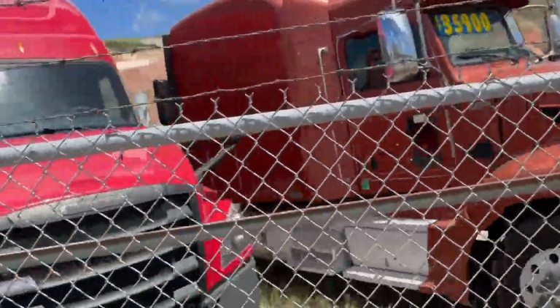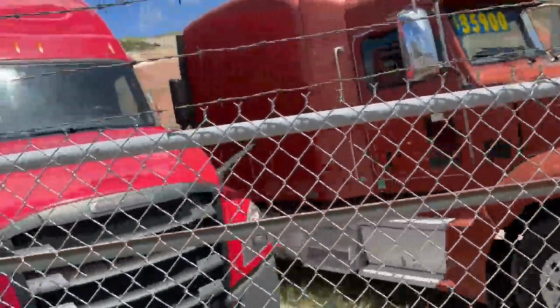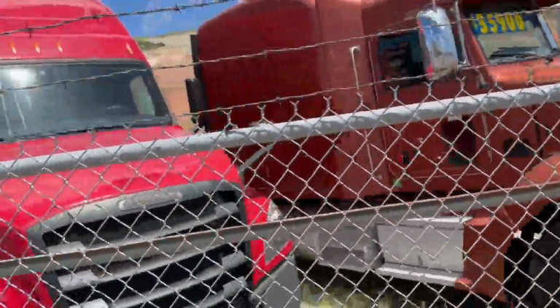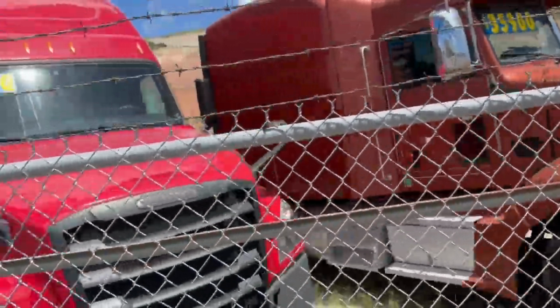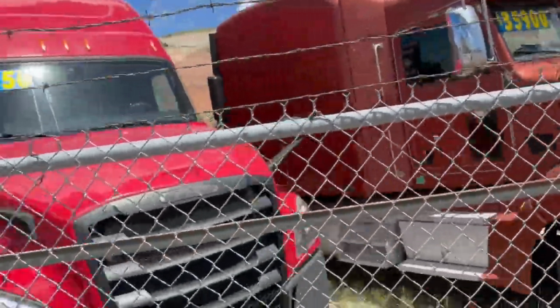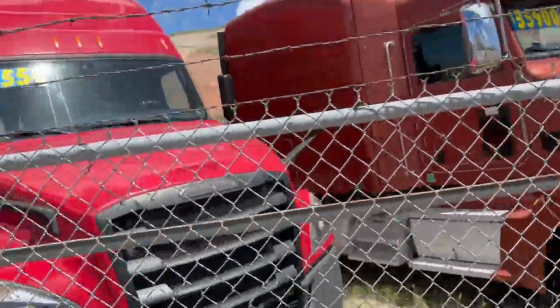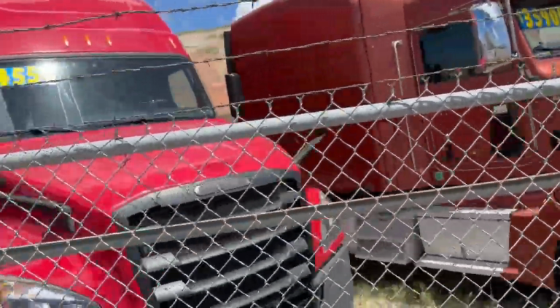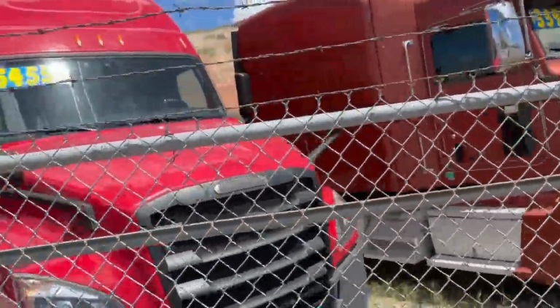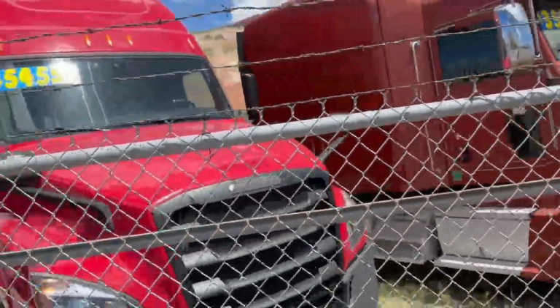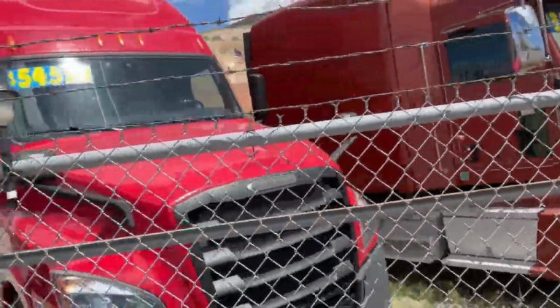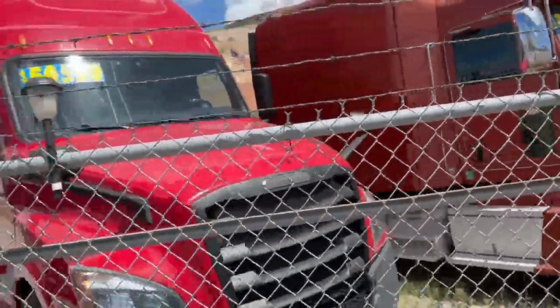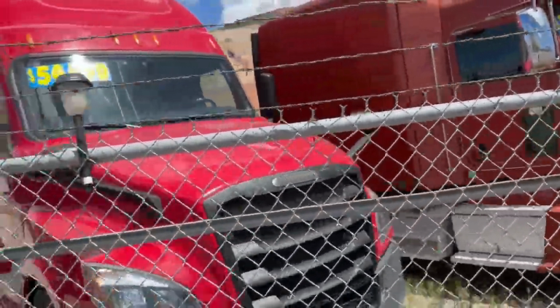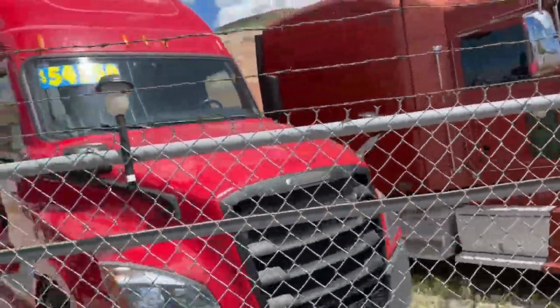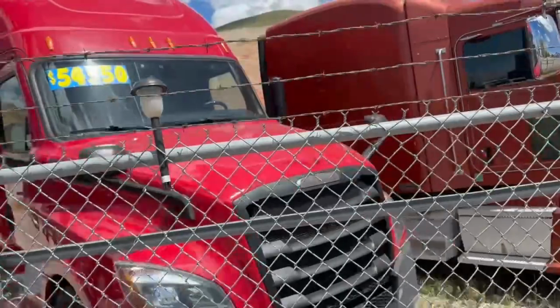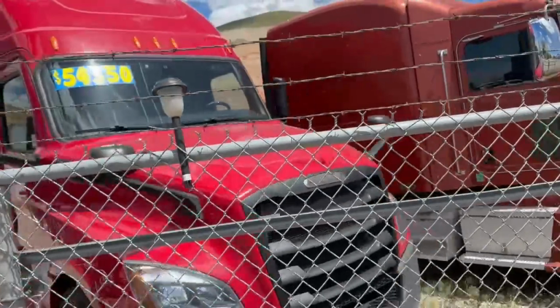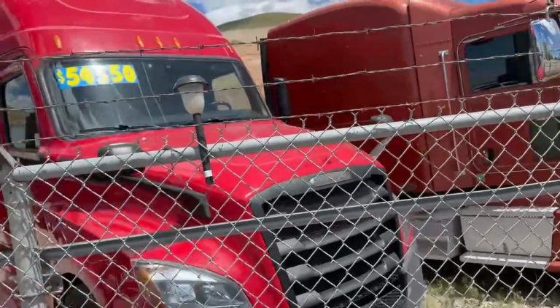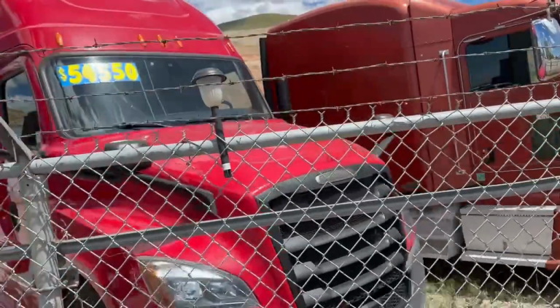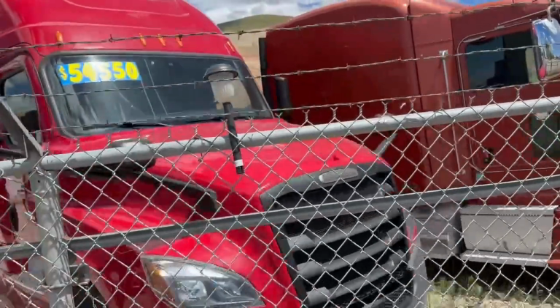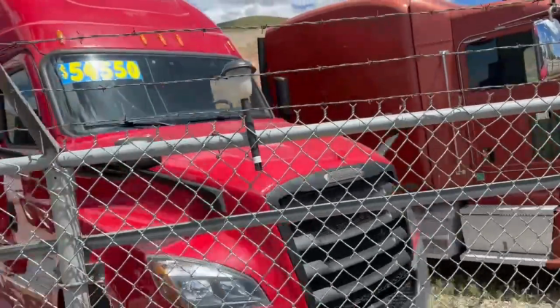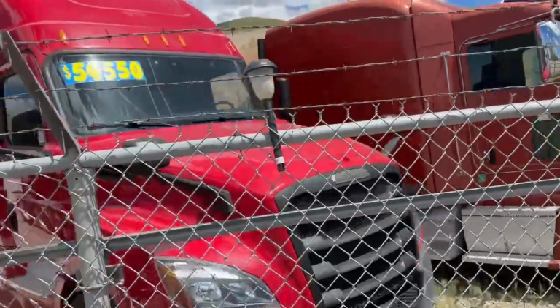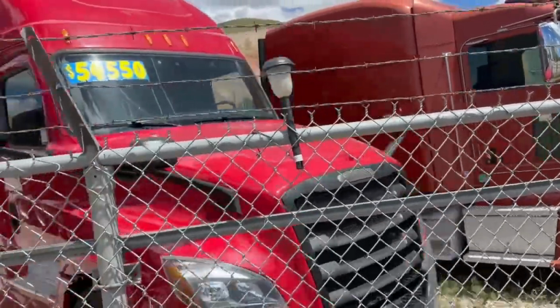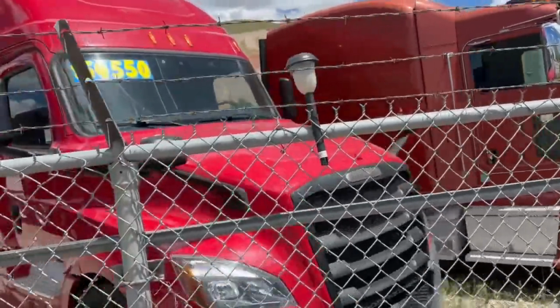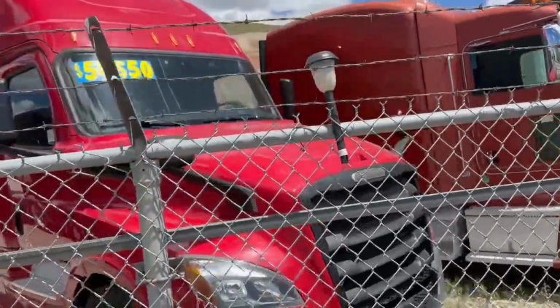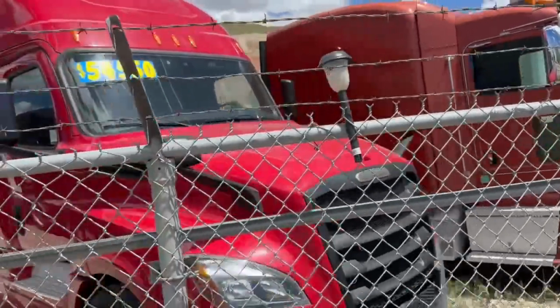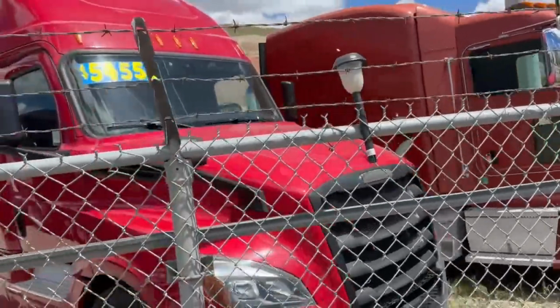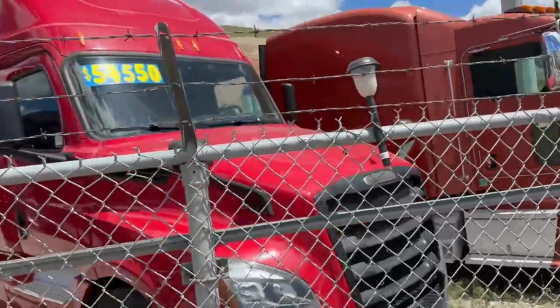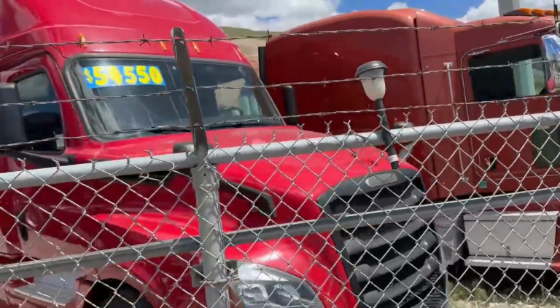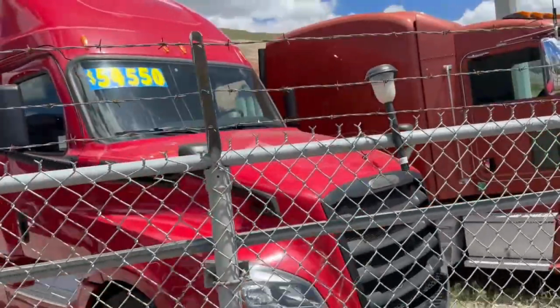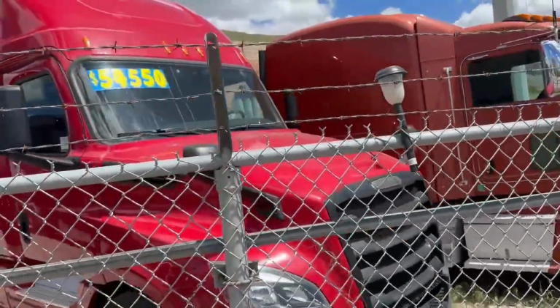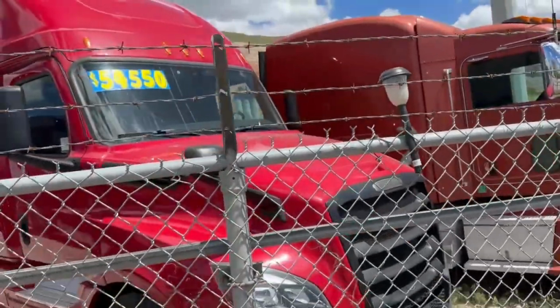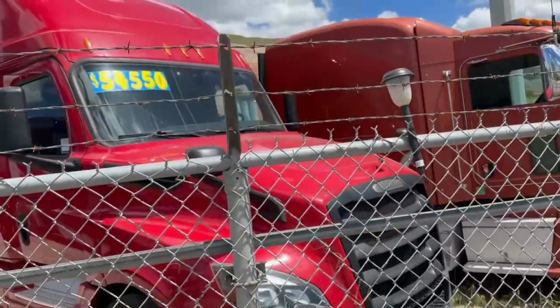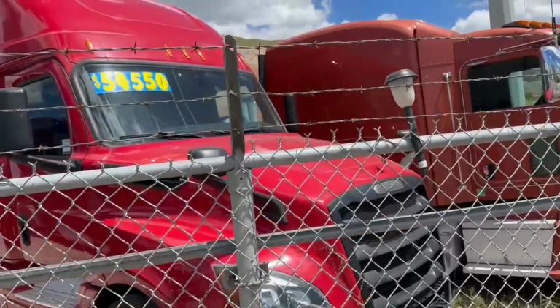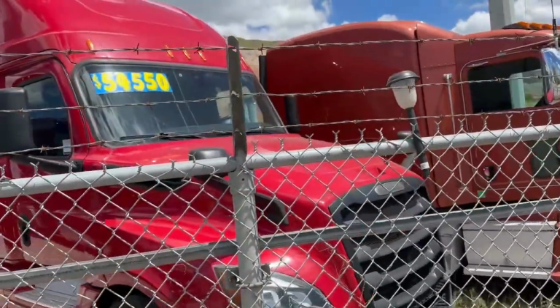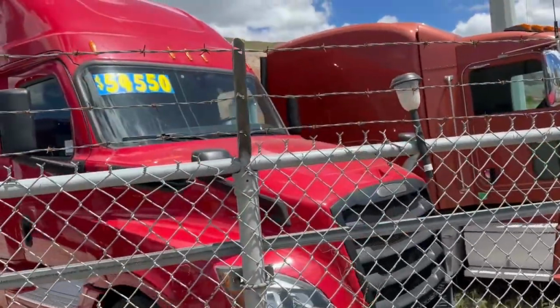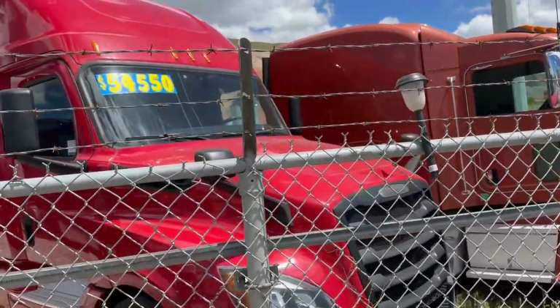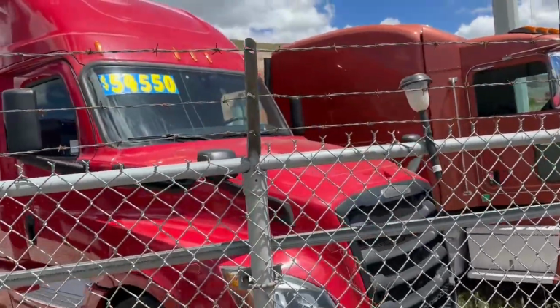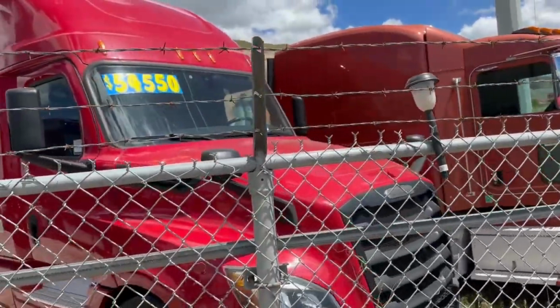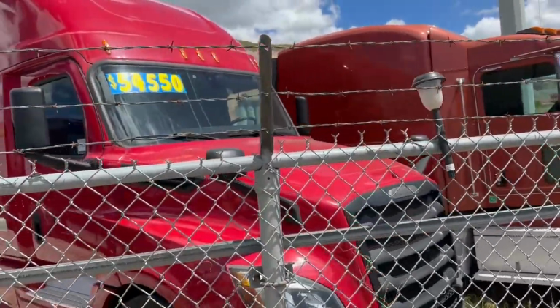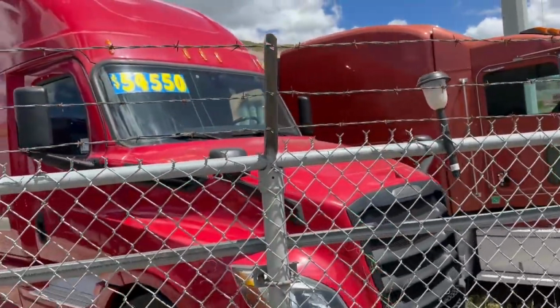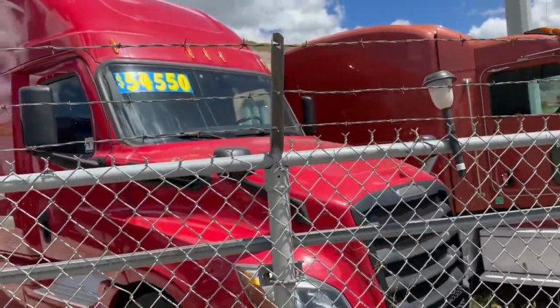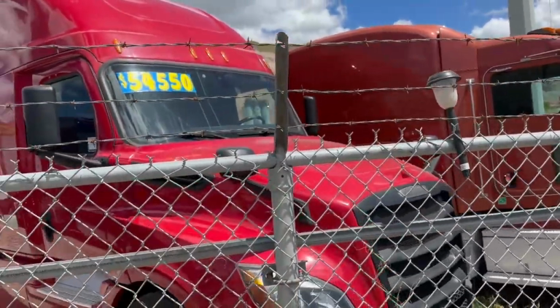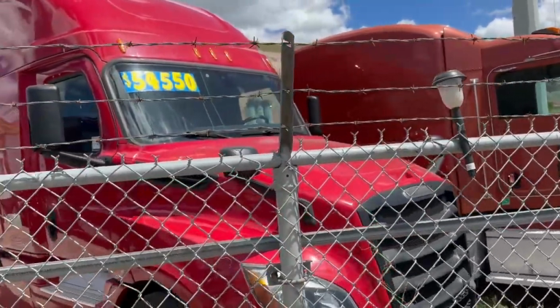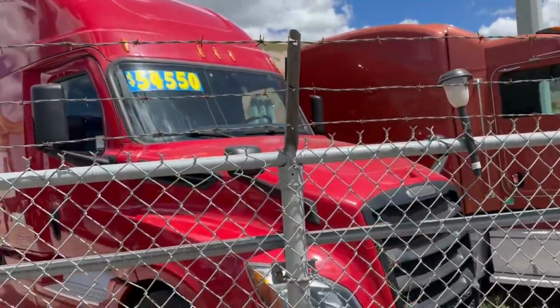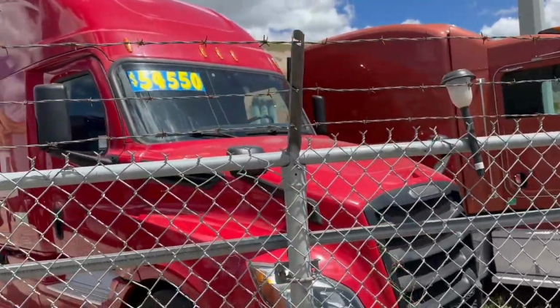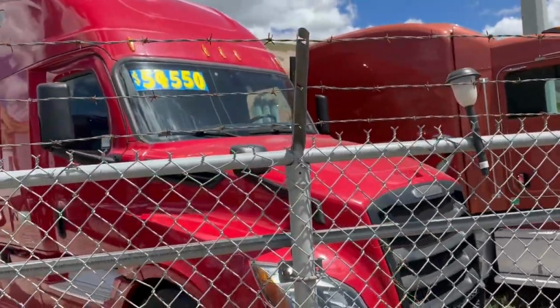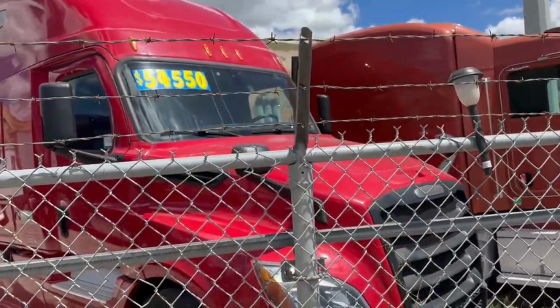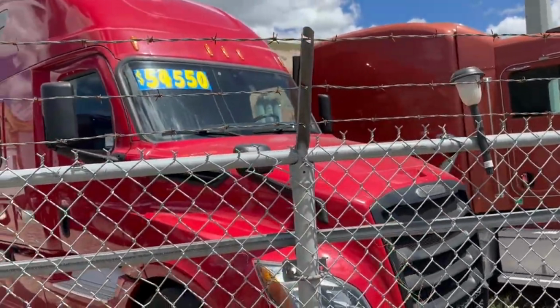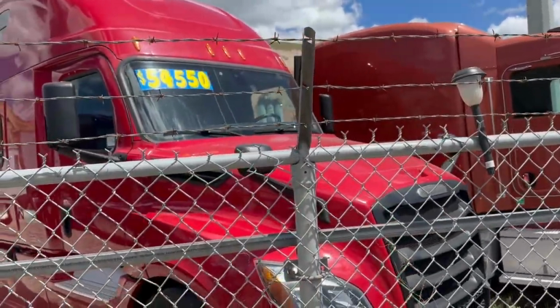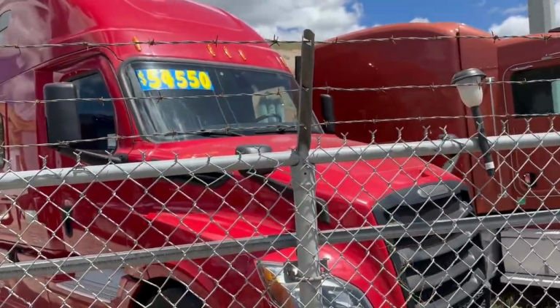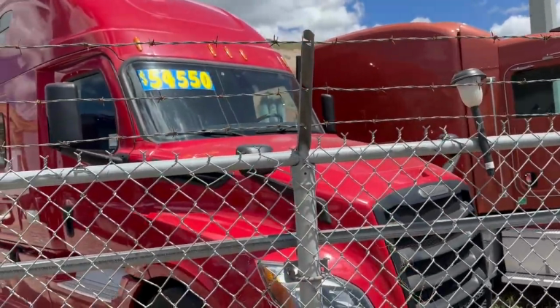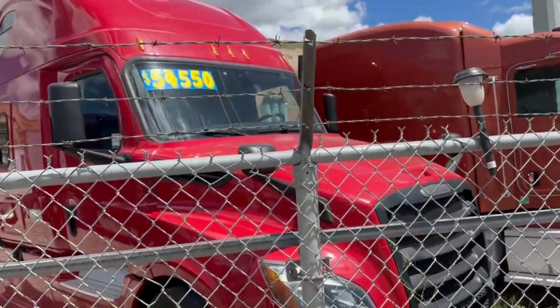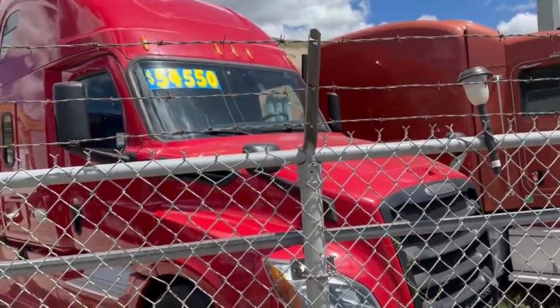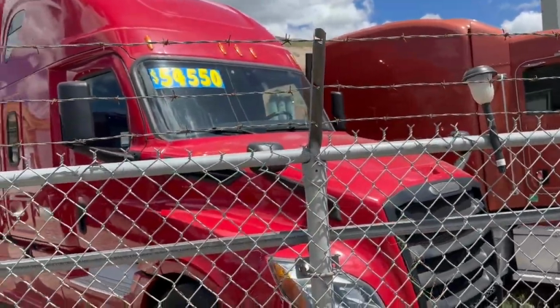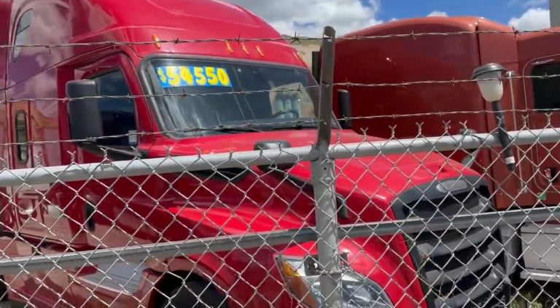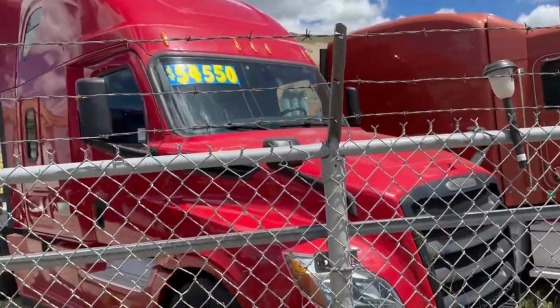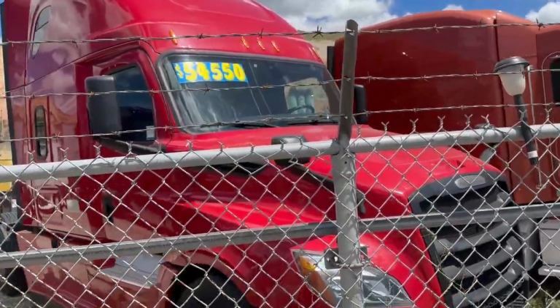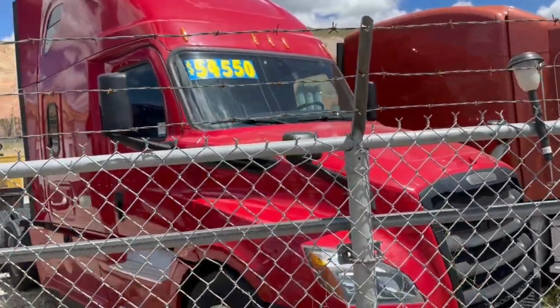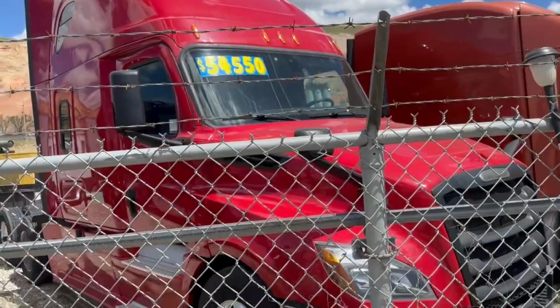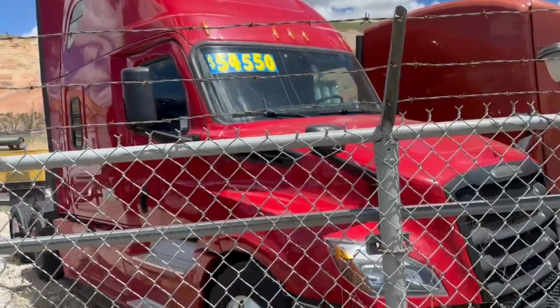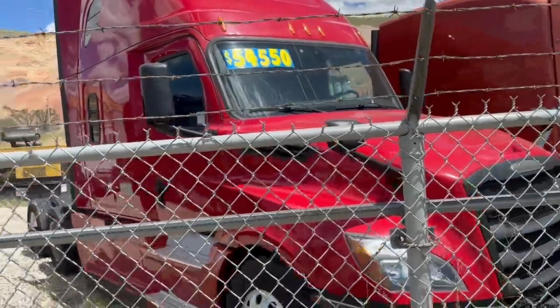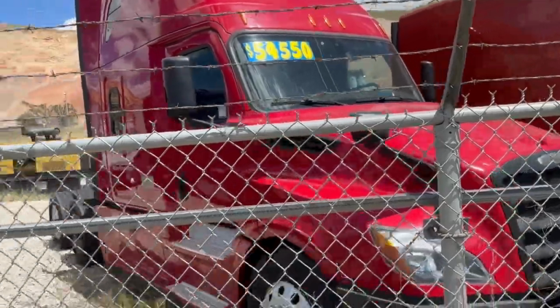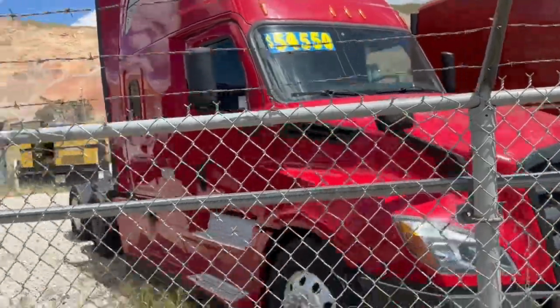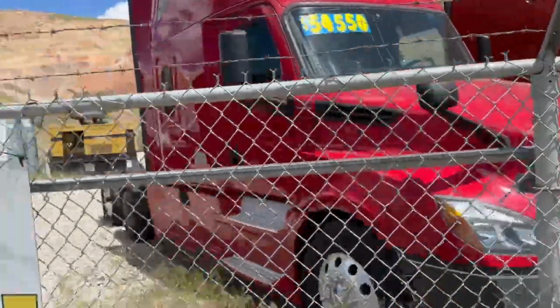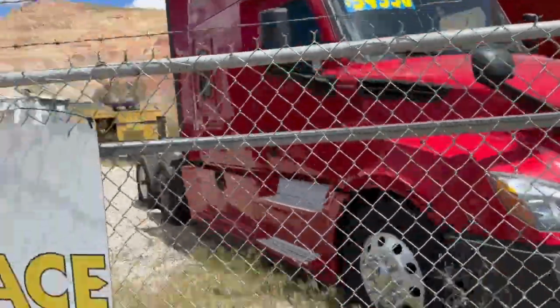Really nice Freightliner Cascadia, also killer new price — perfect for over the road to live in.